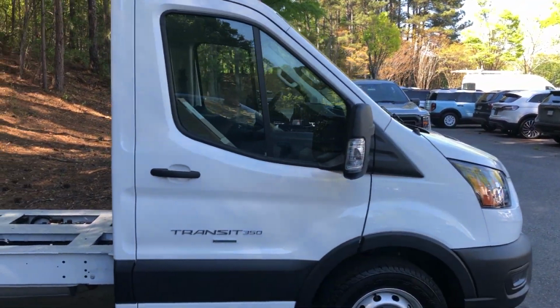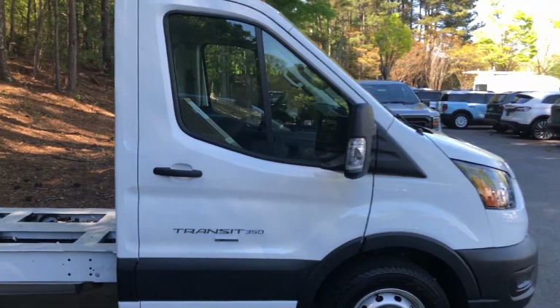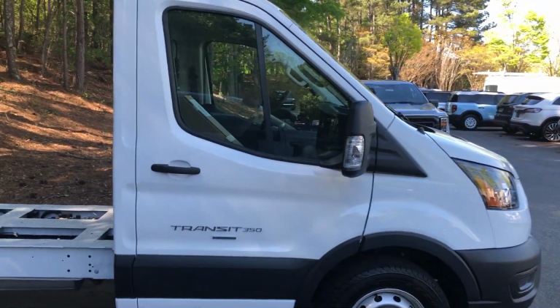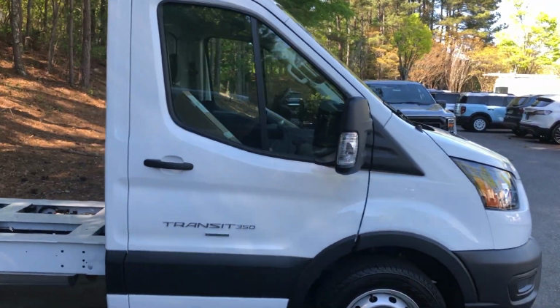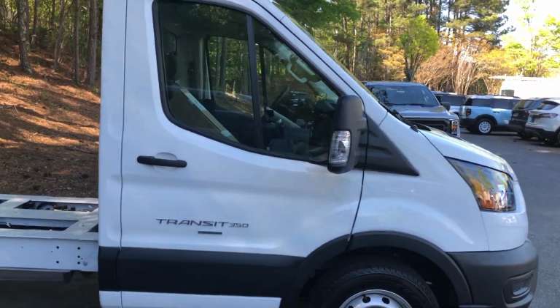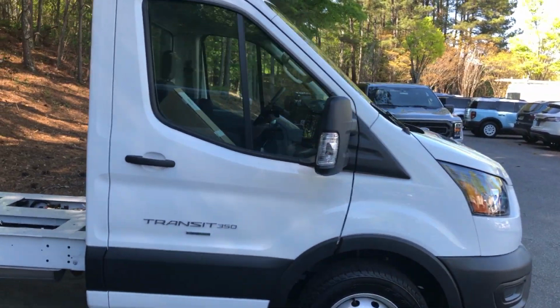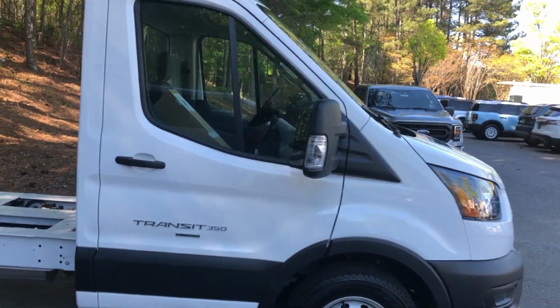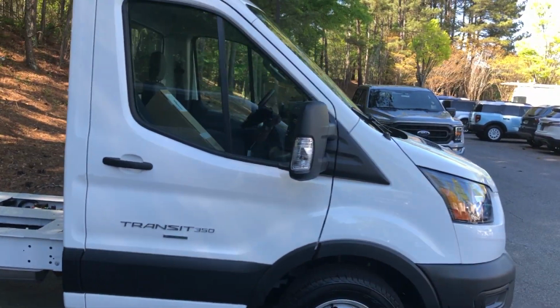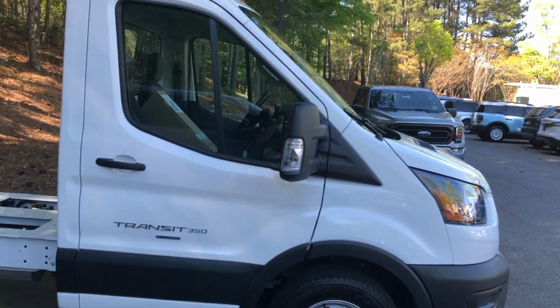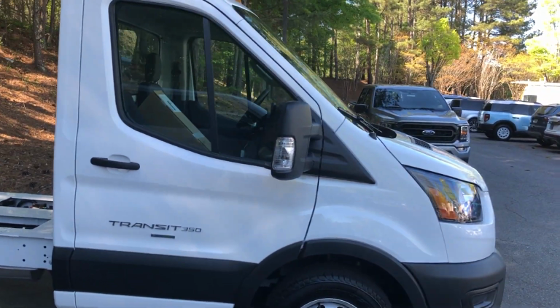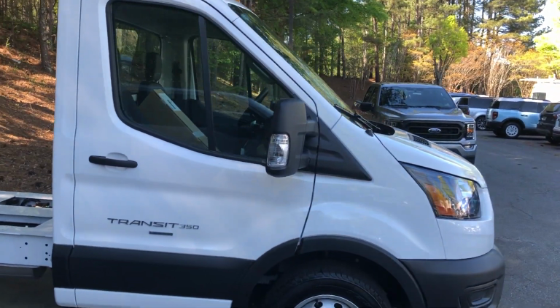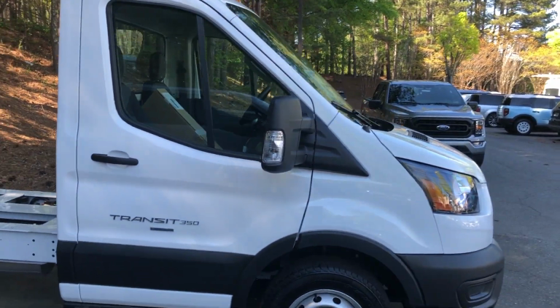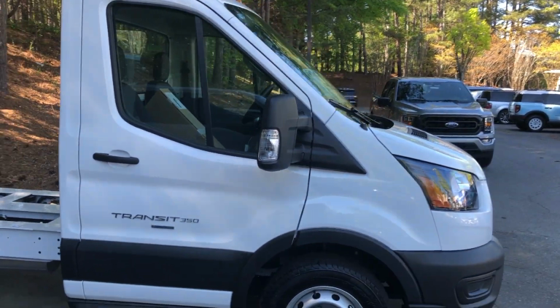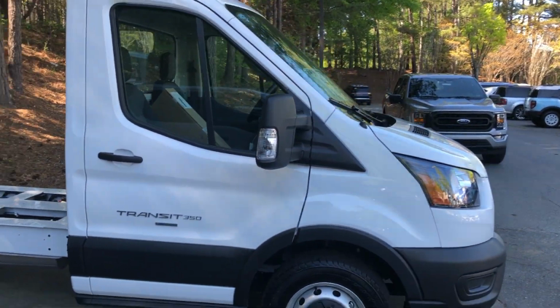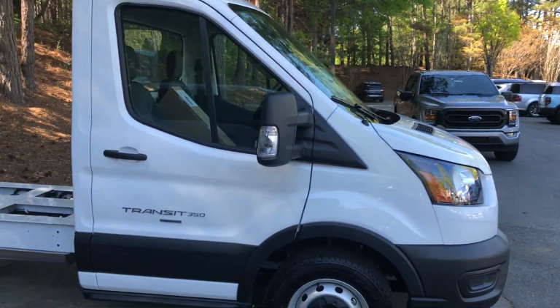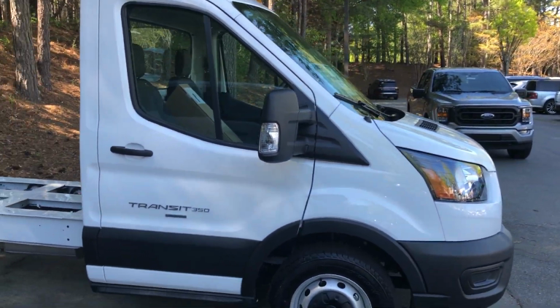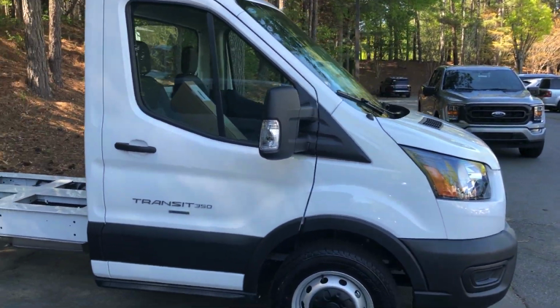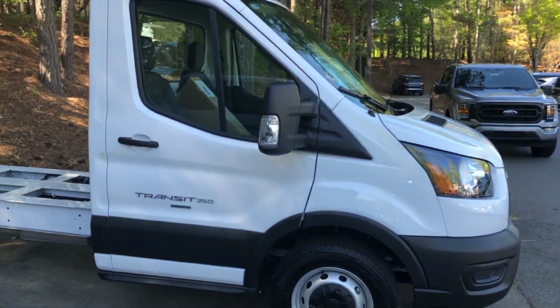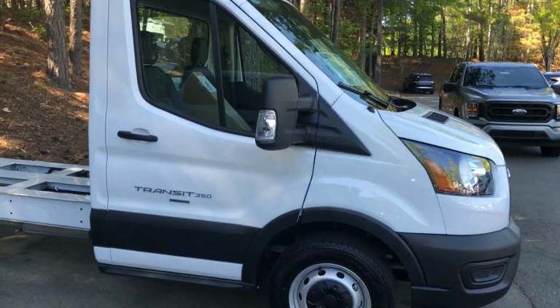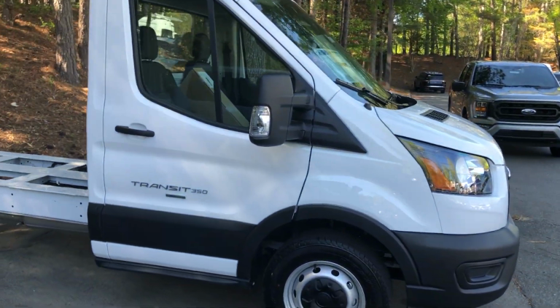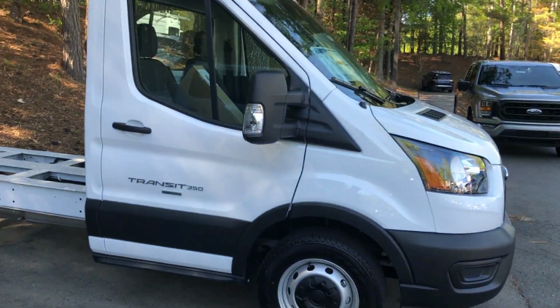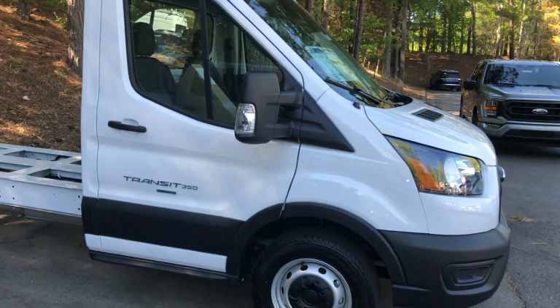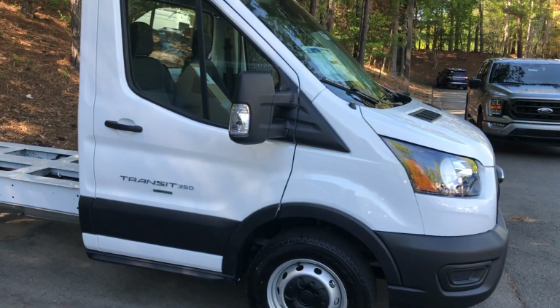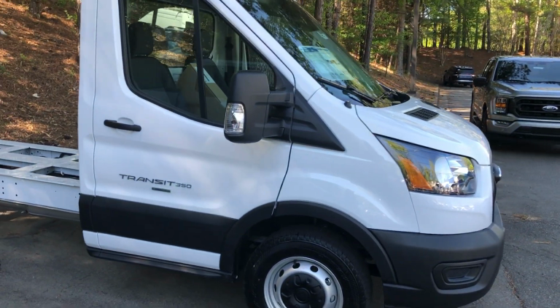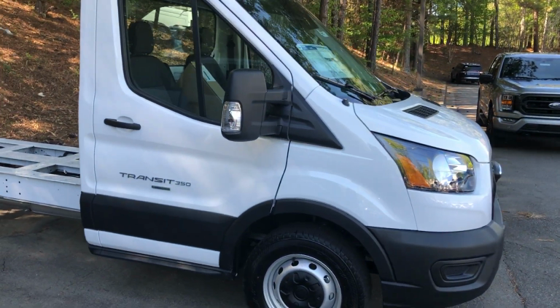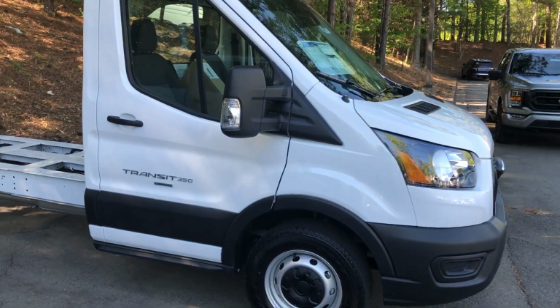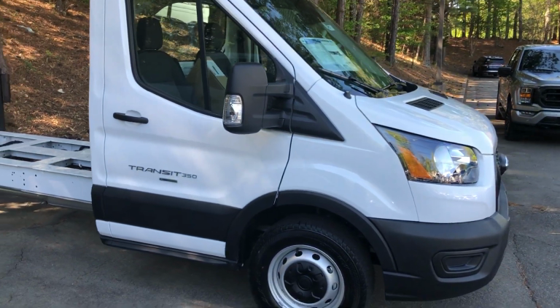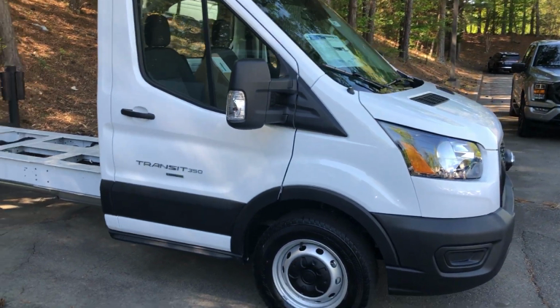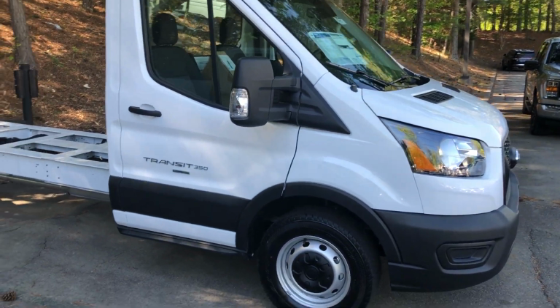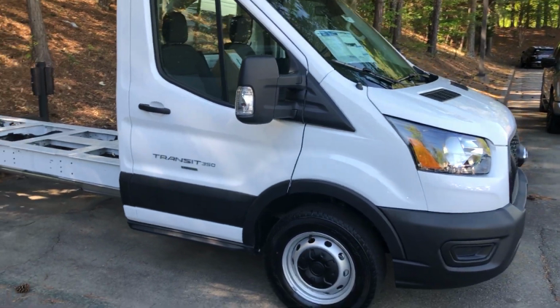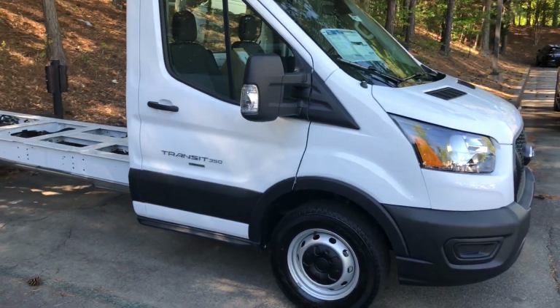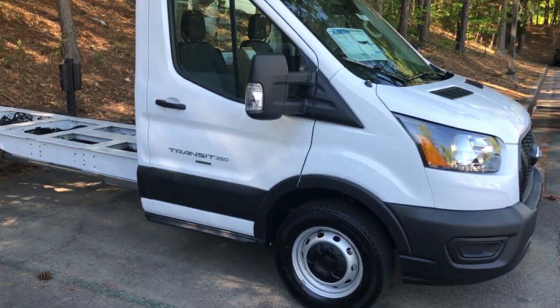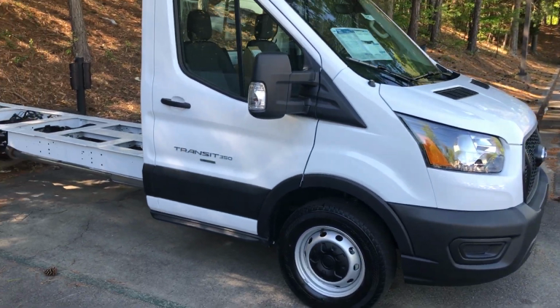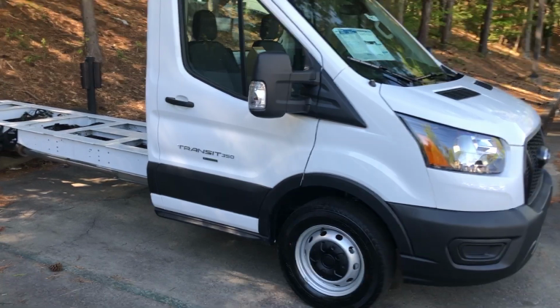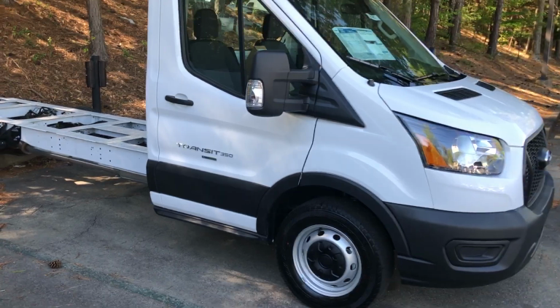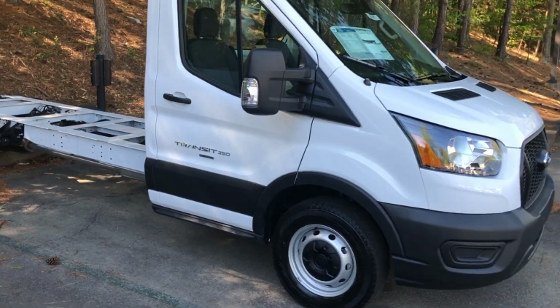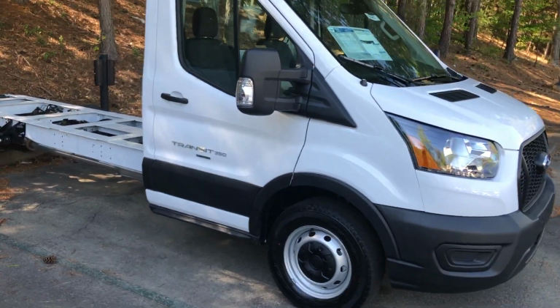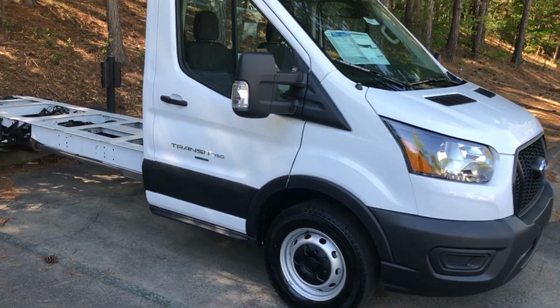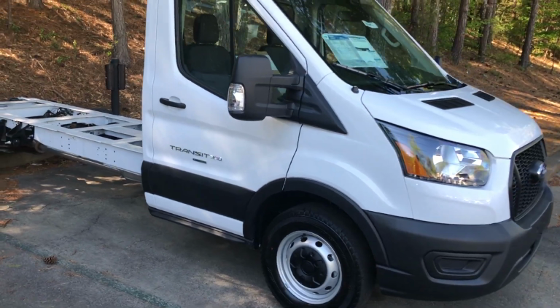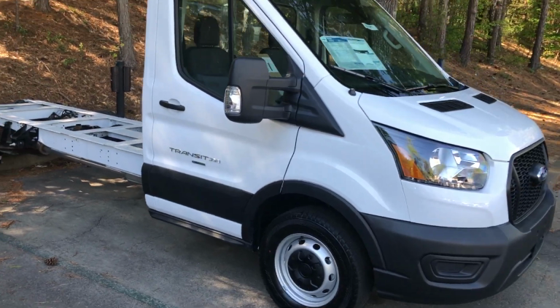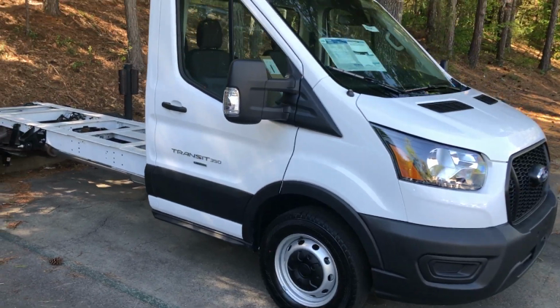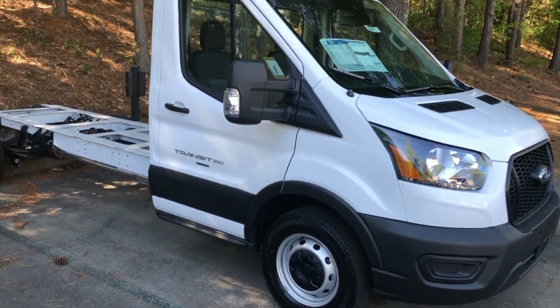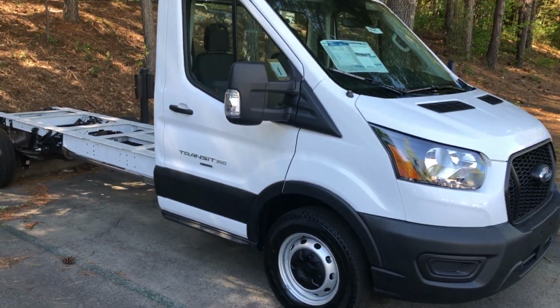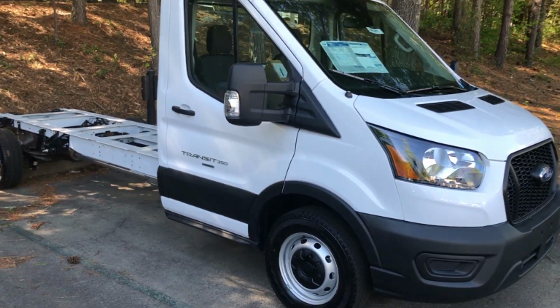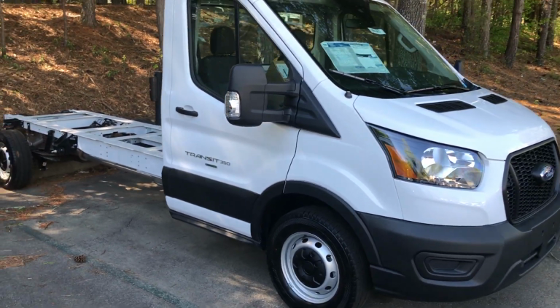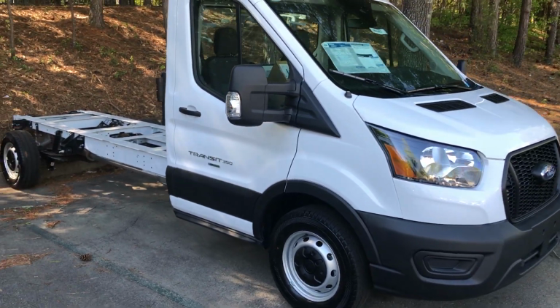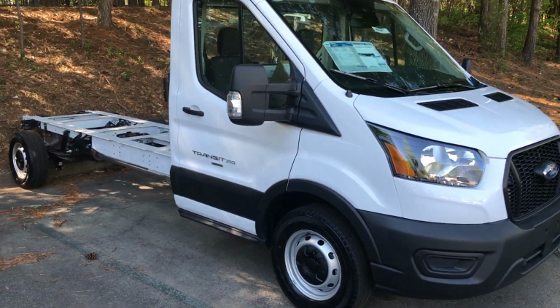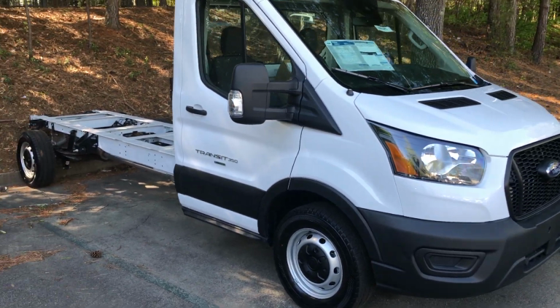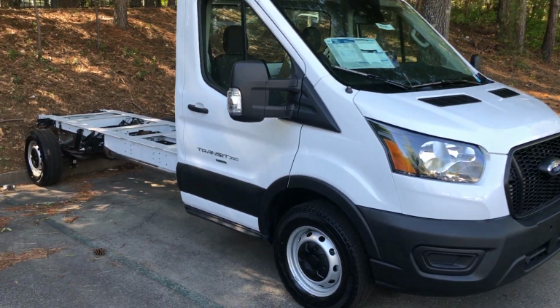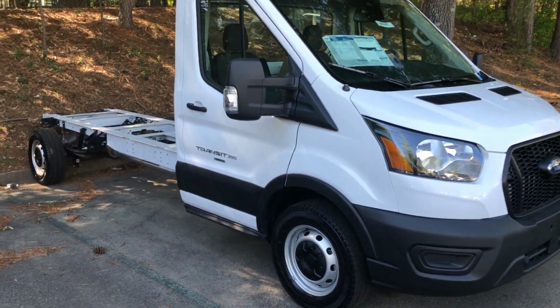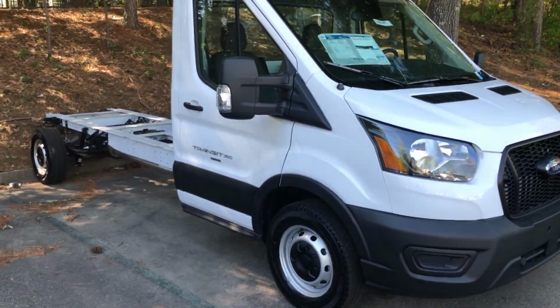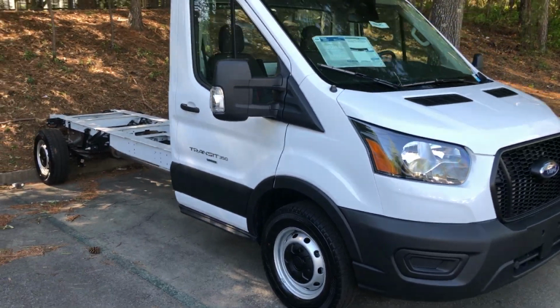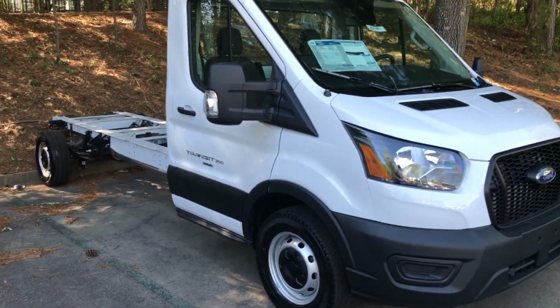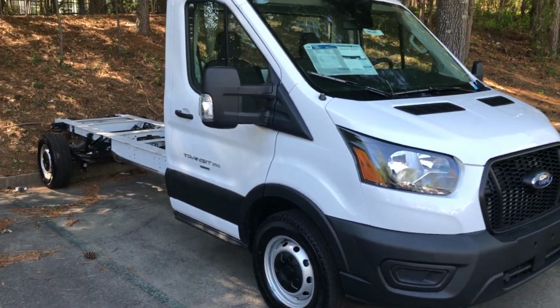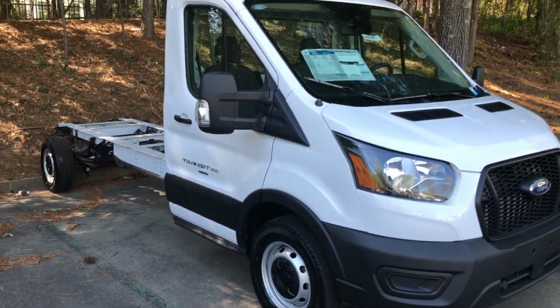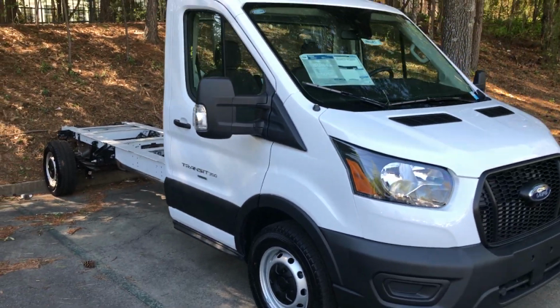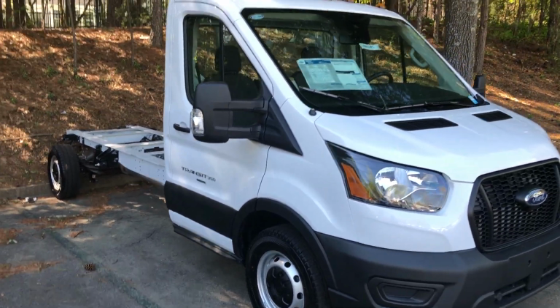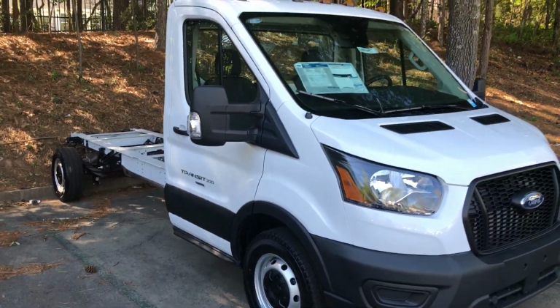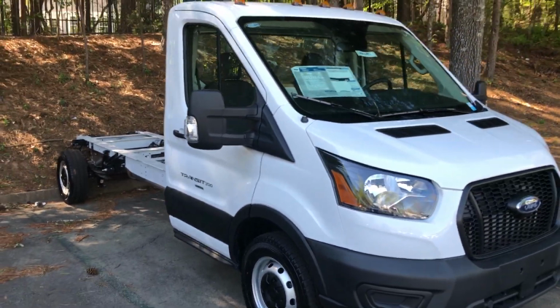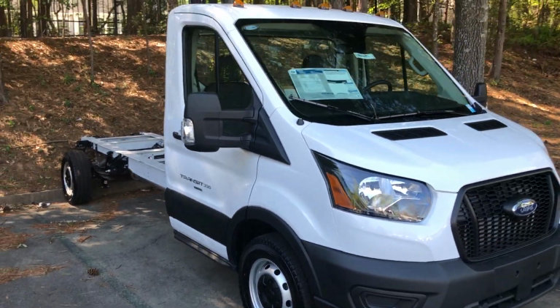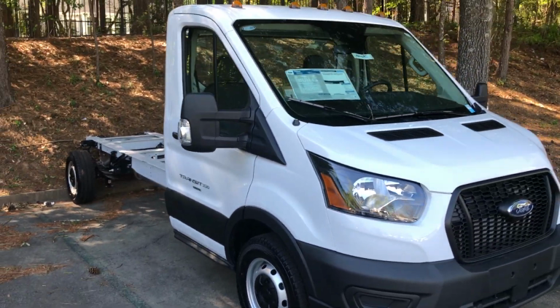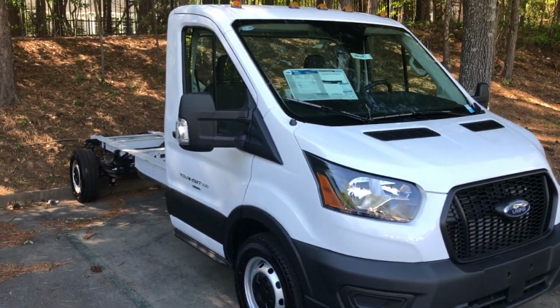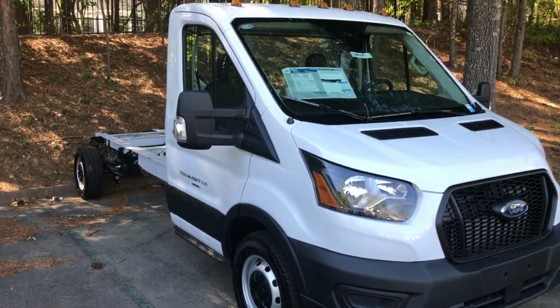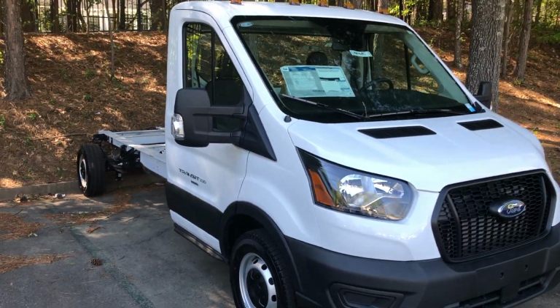Our fleet department number is 404-729-1374. Ask for Ross.